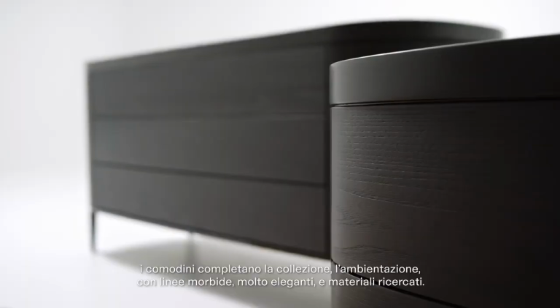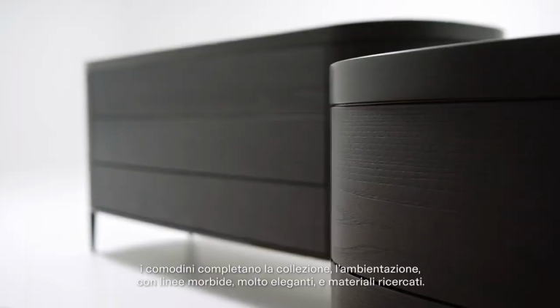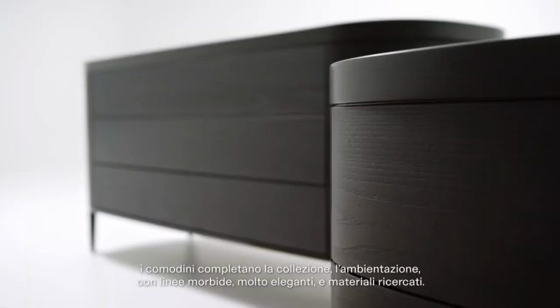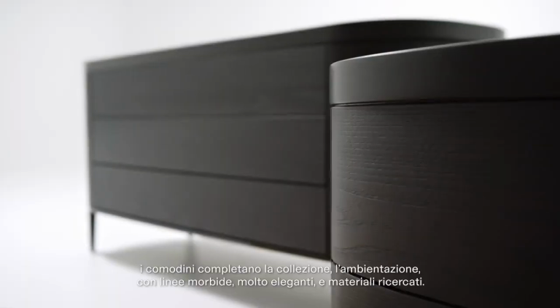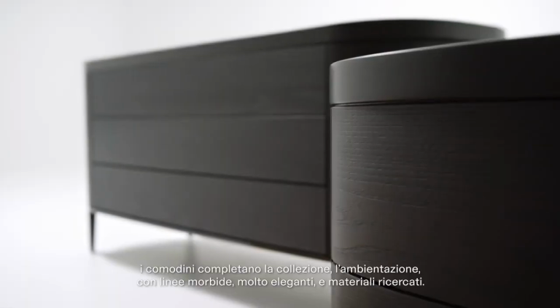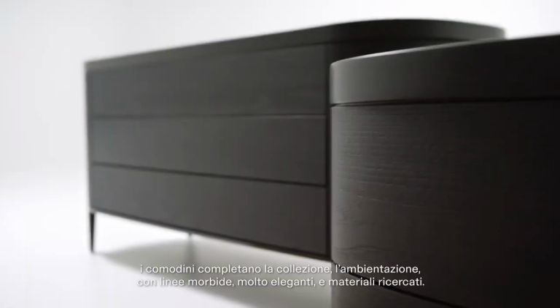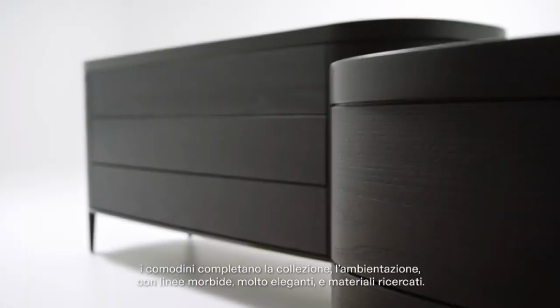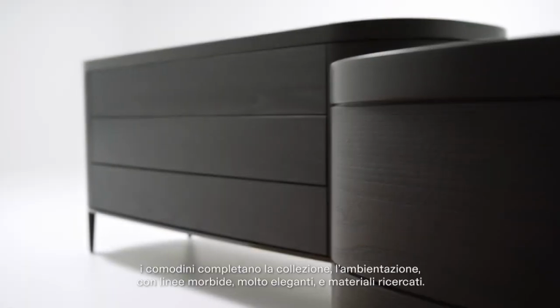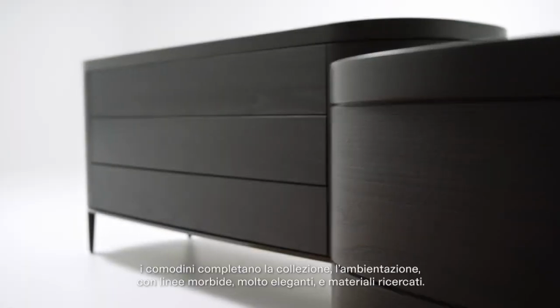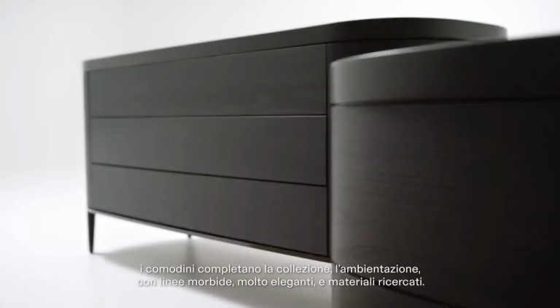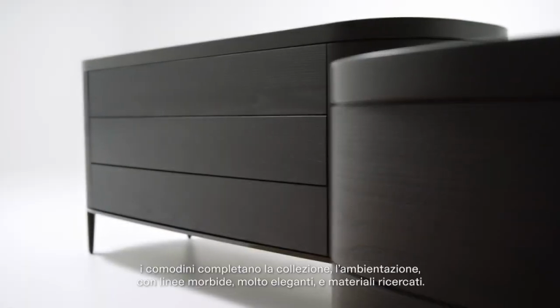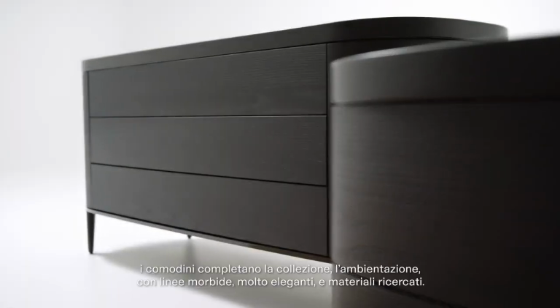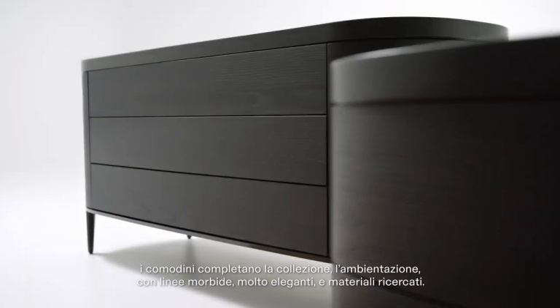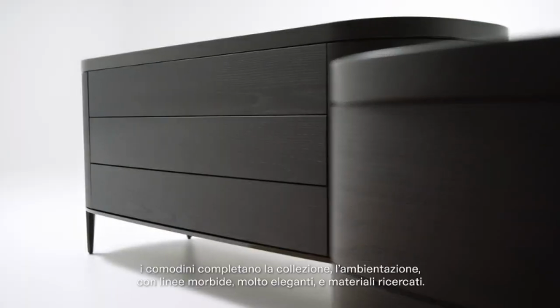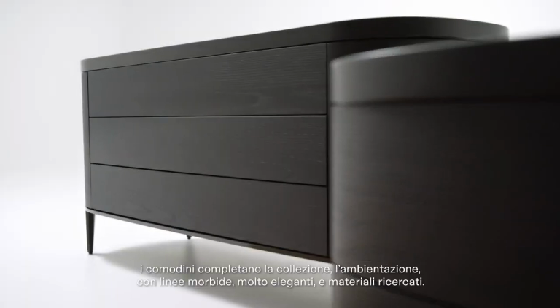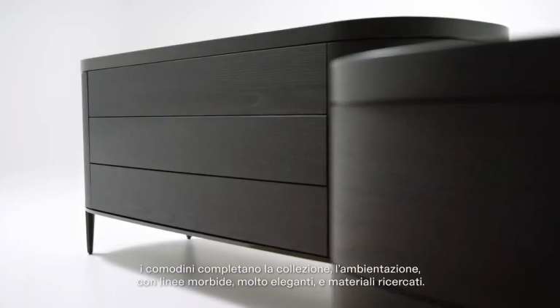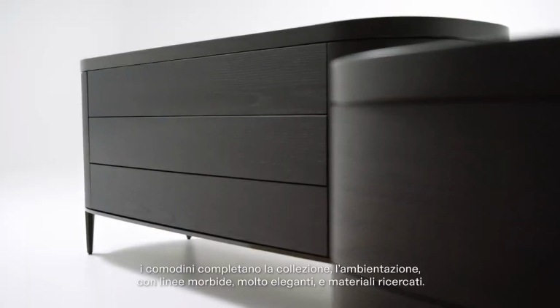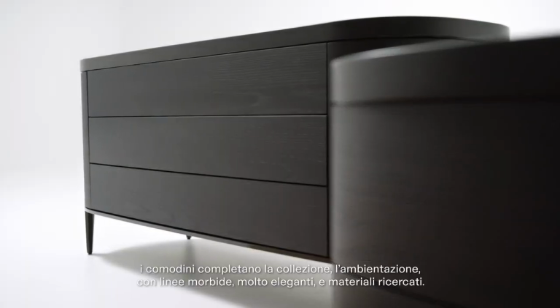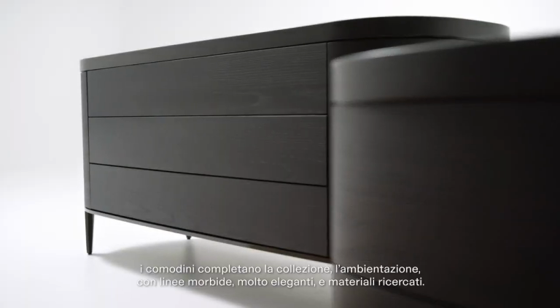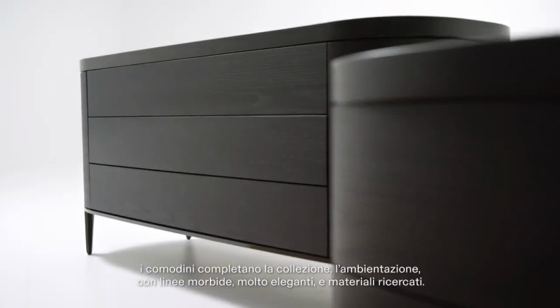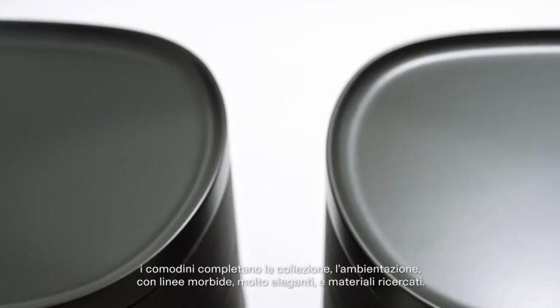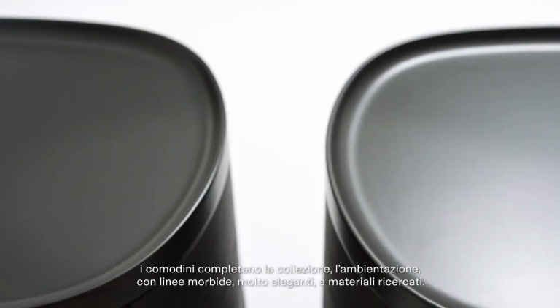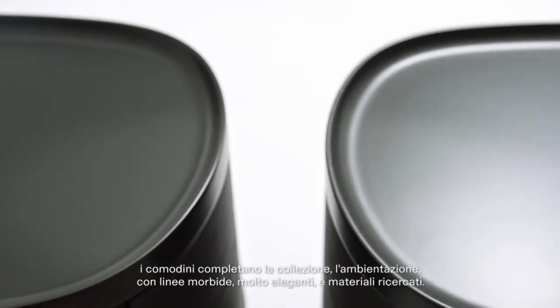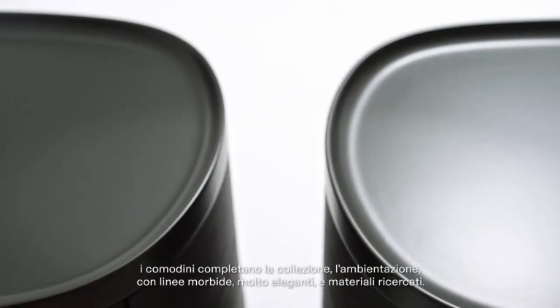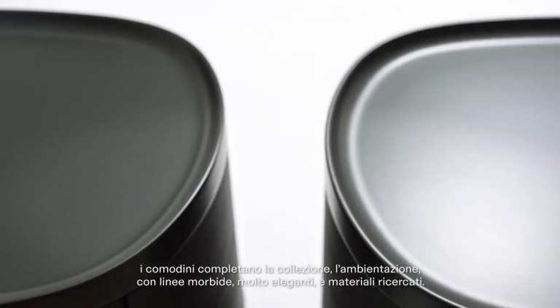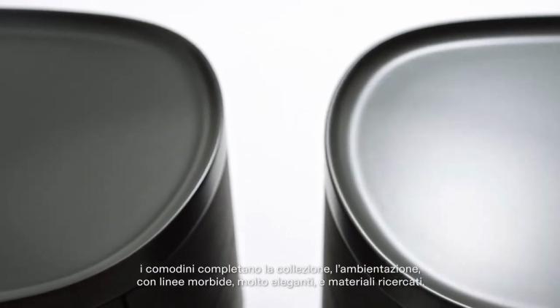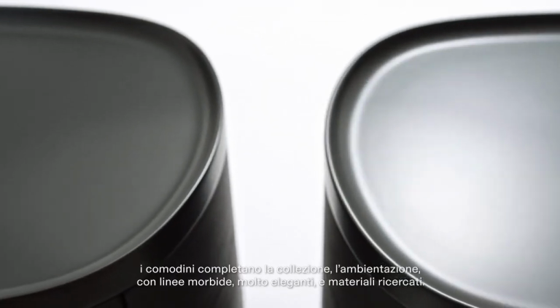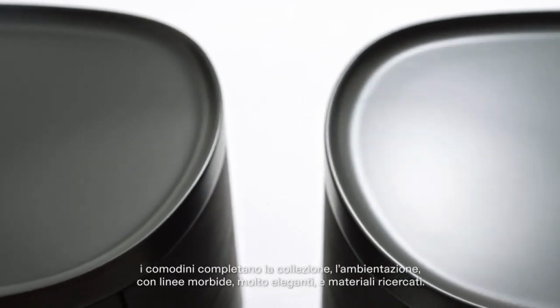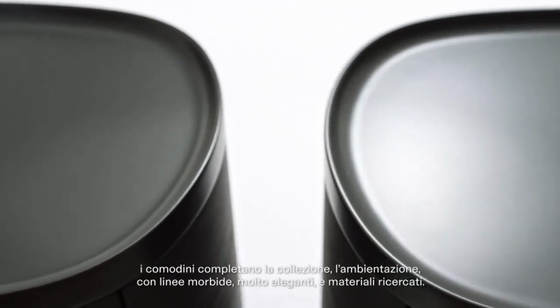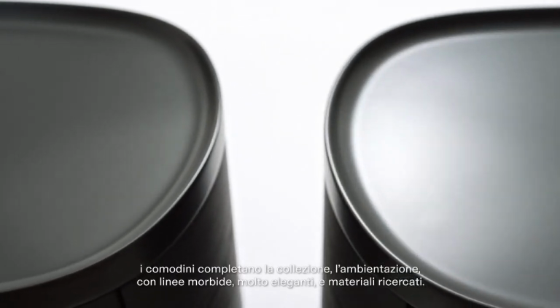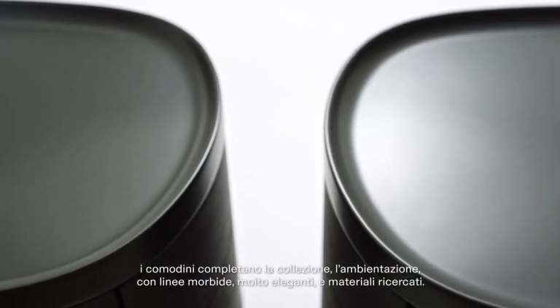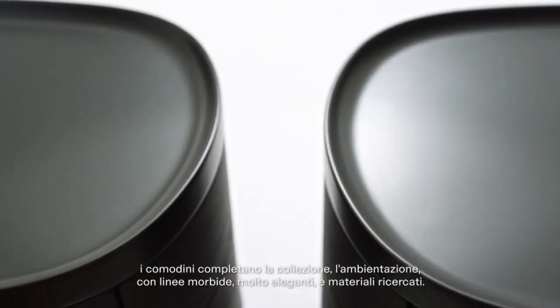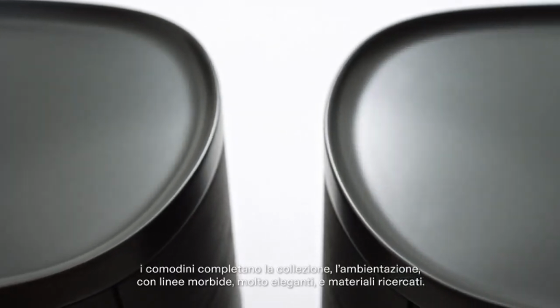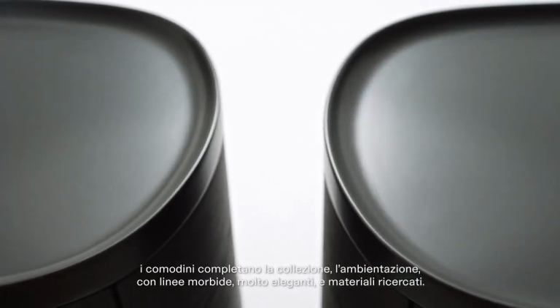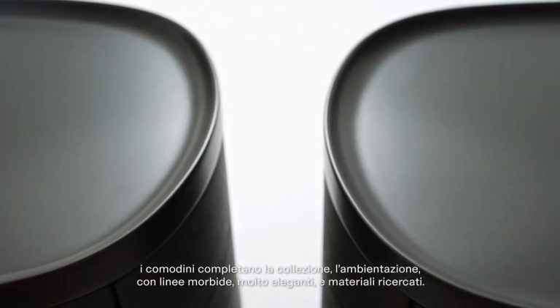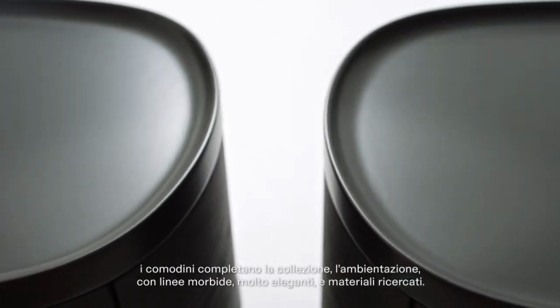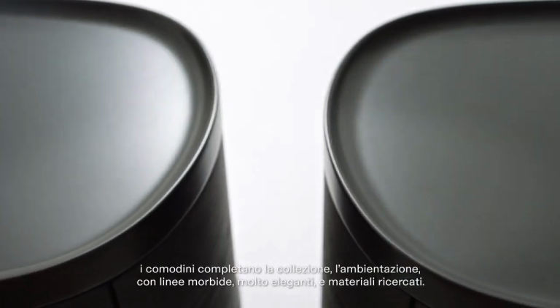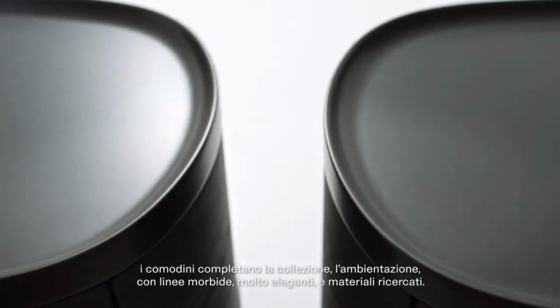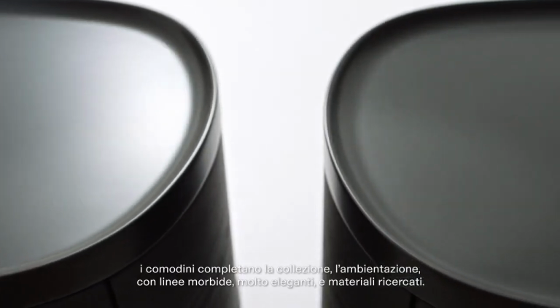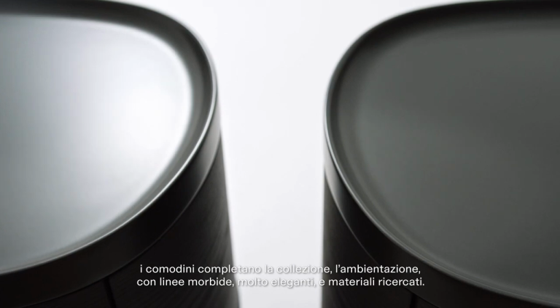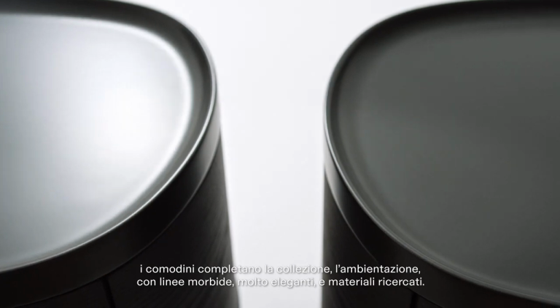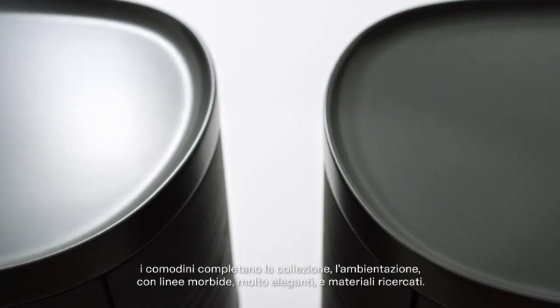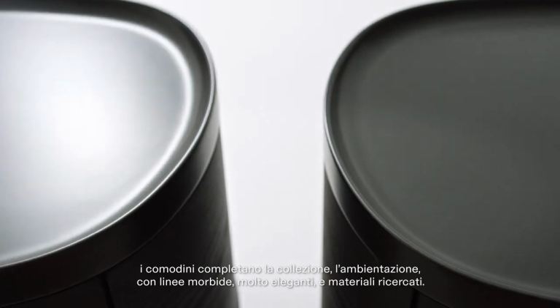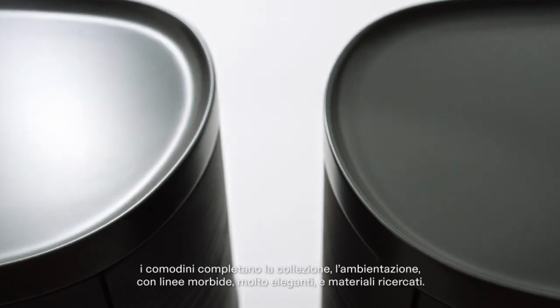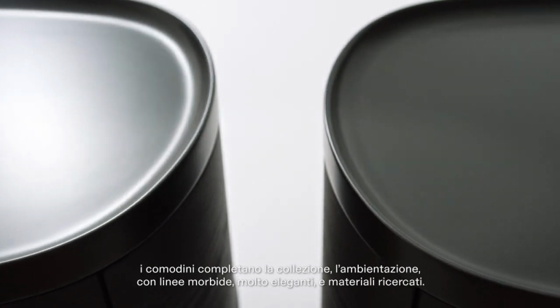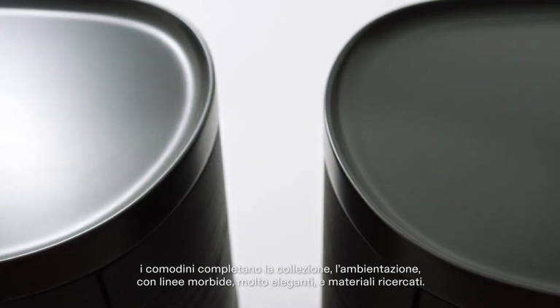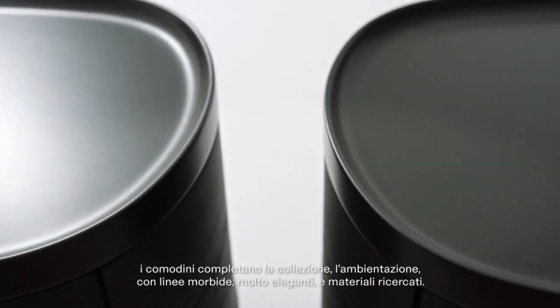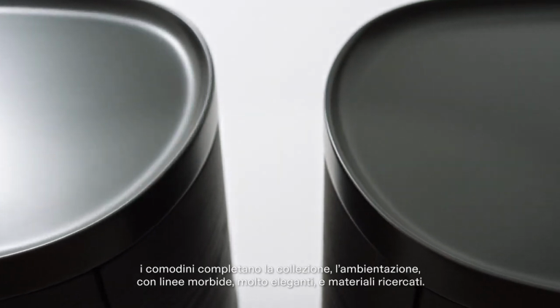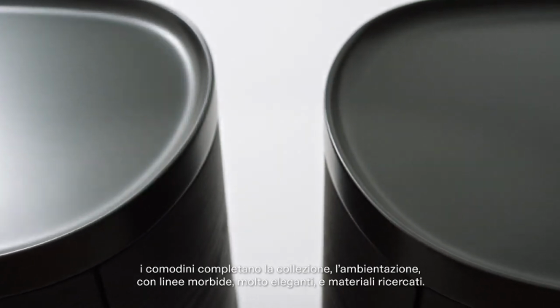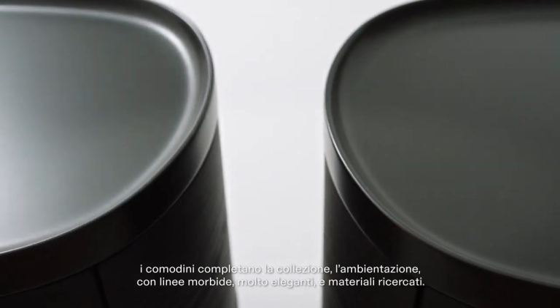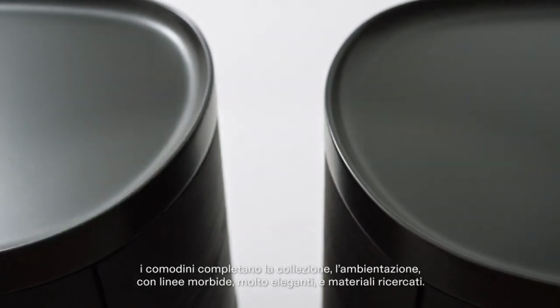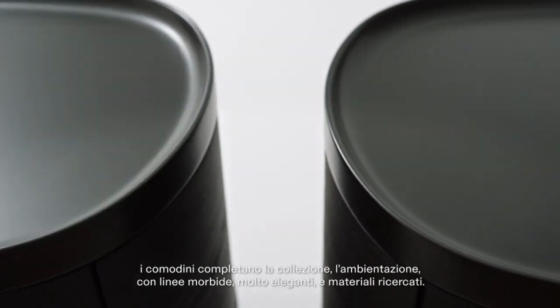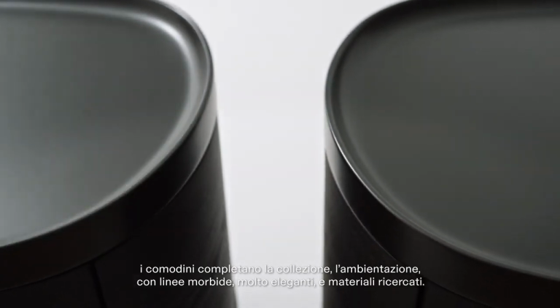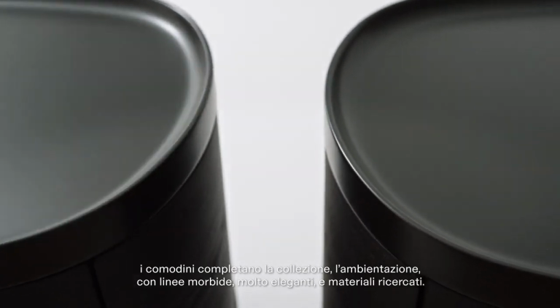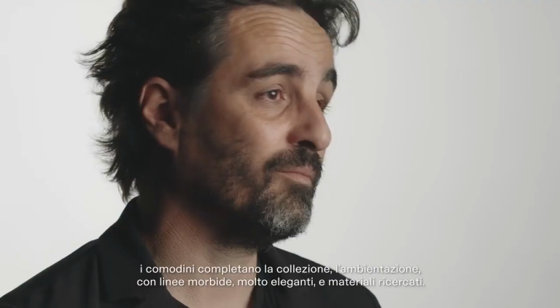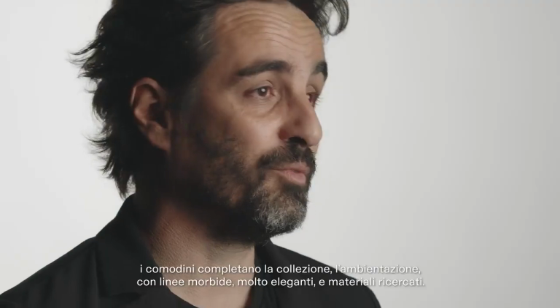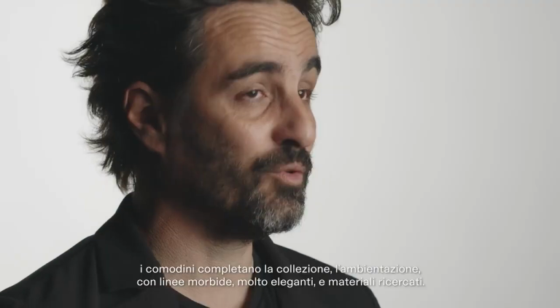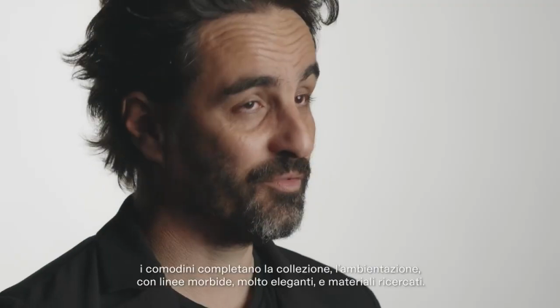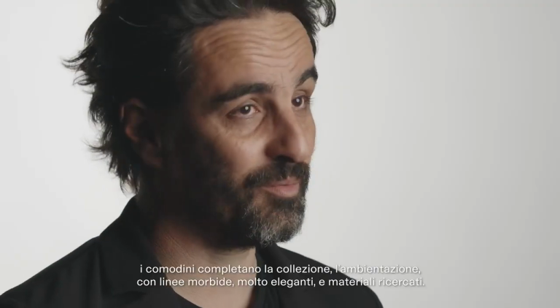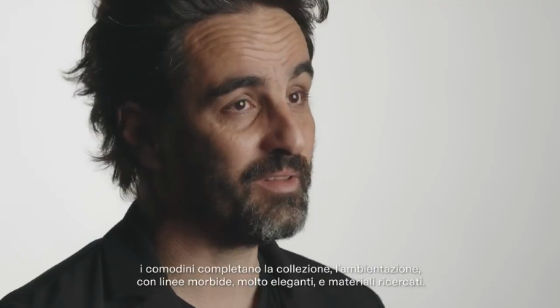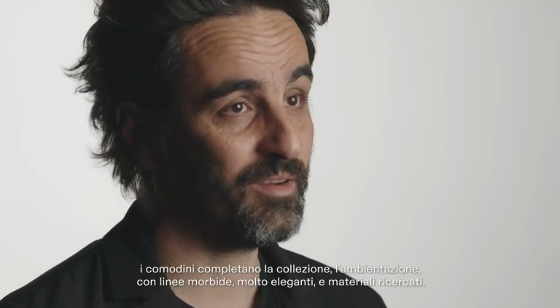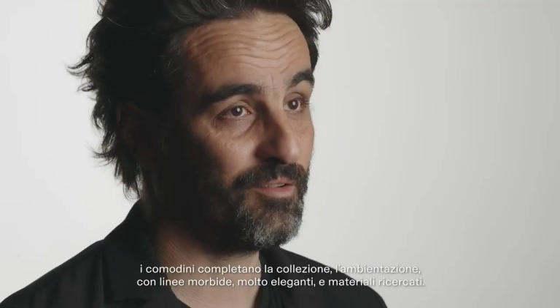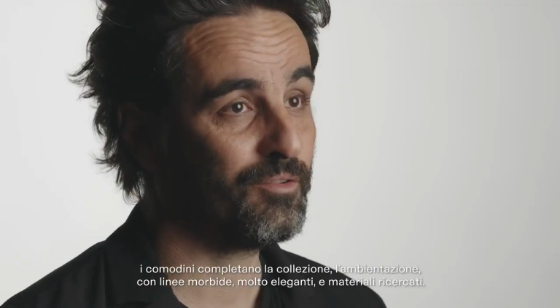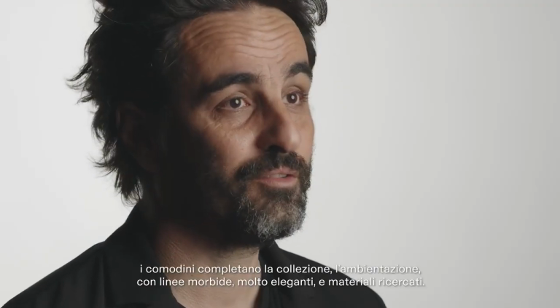And in a way, the side table also that completes the collection, the sets, are very soft, very elegant with very beautiful materials.